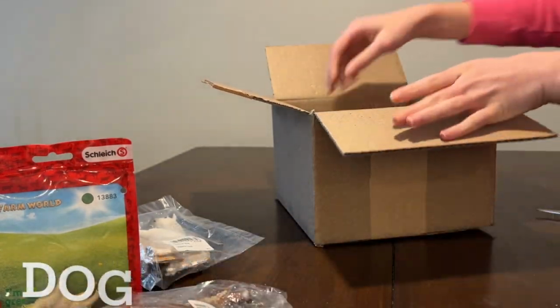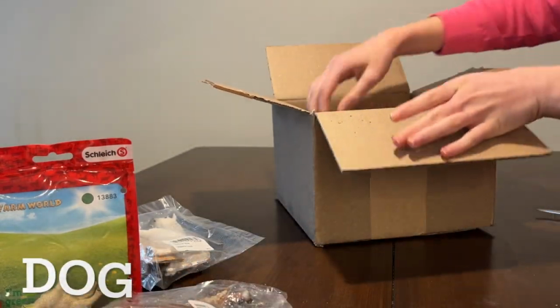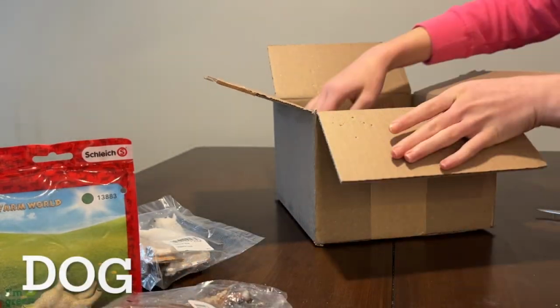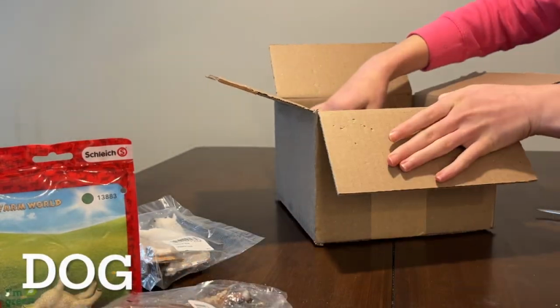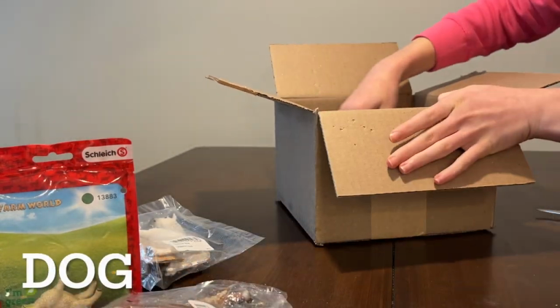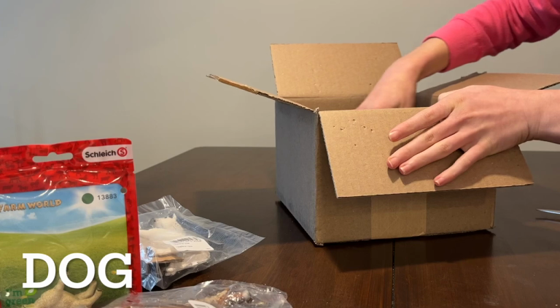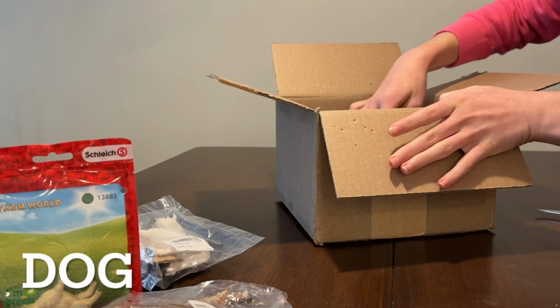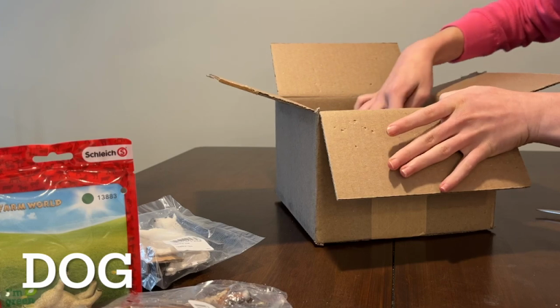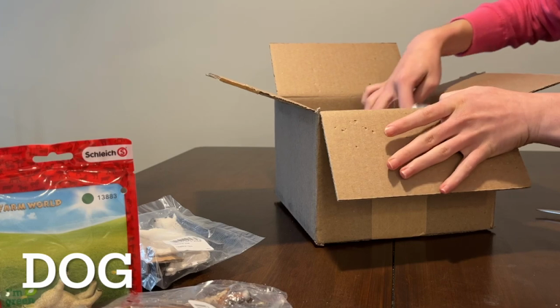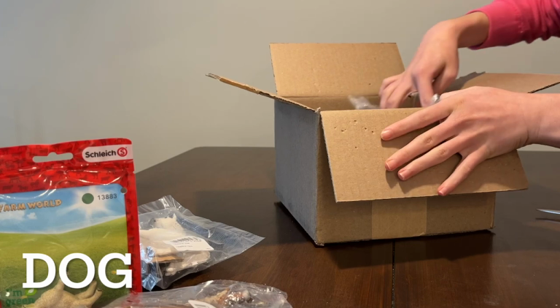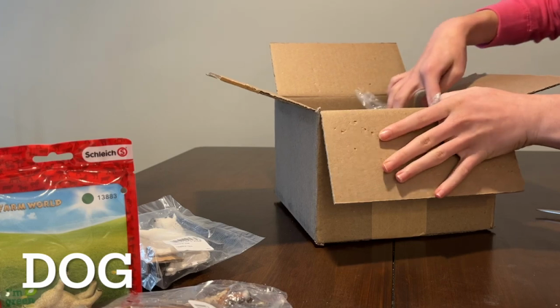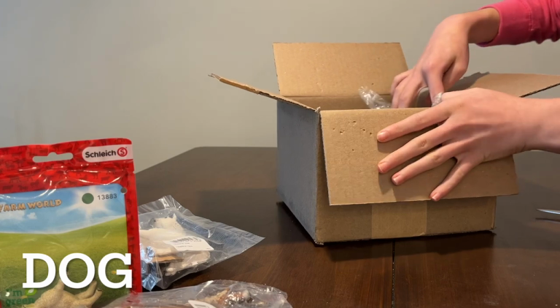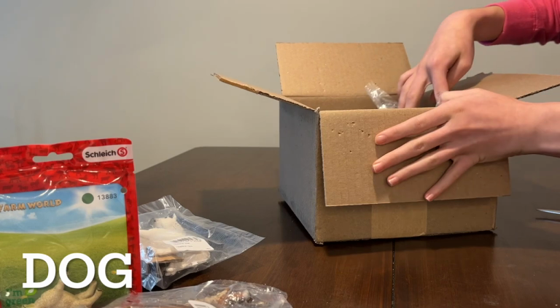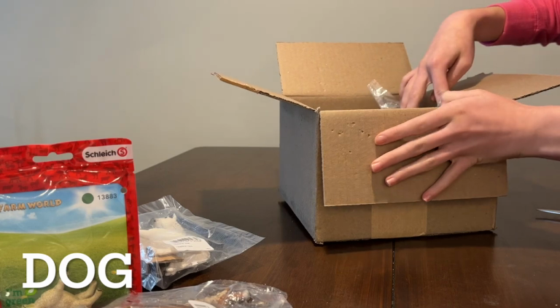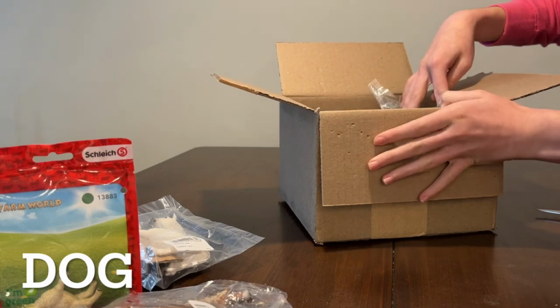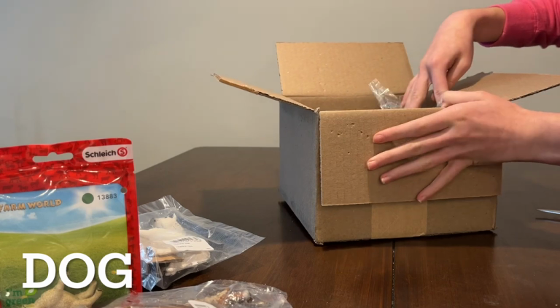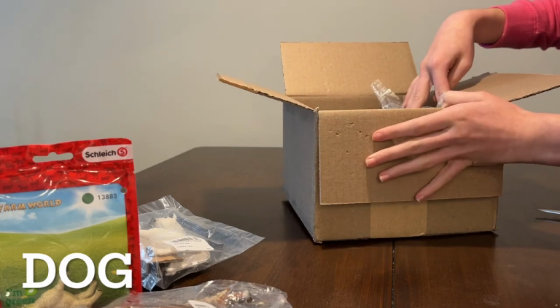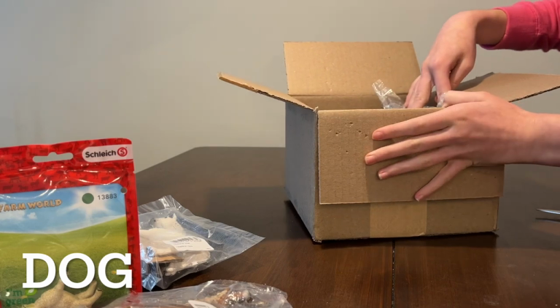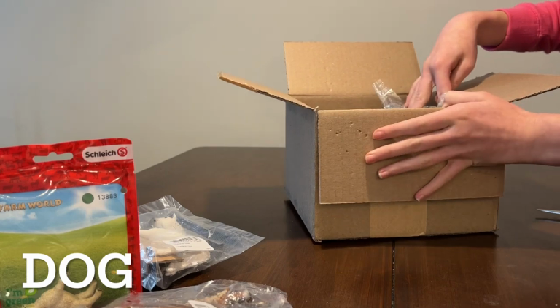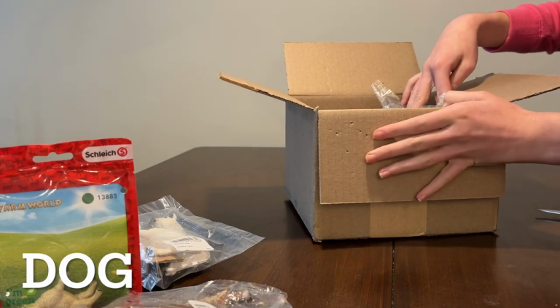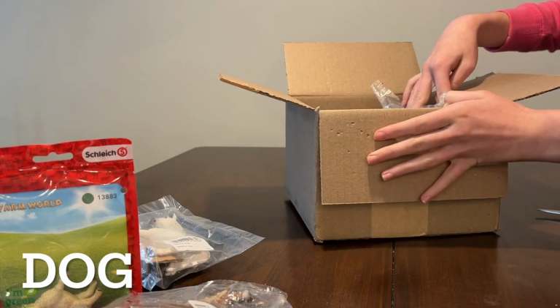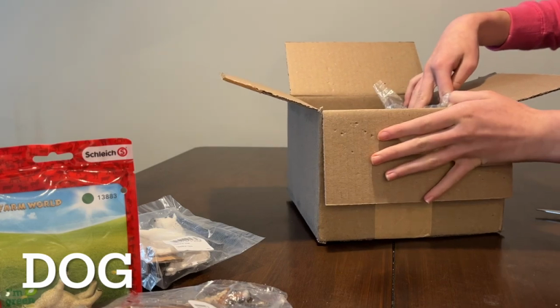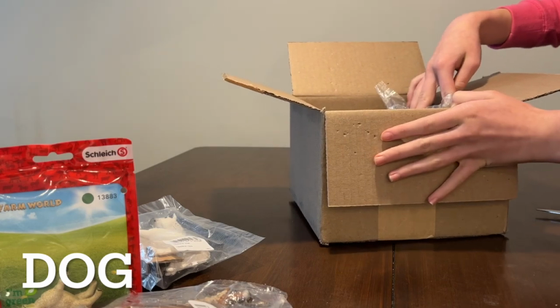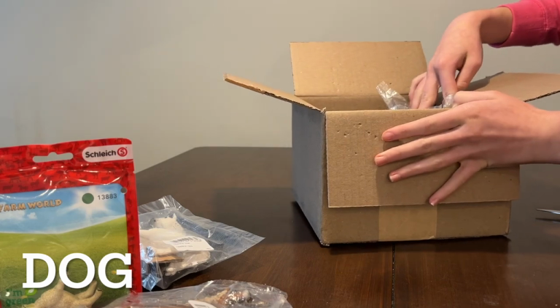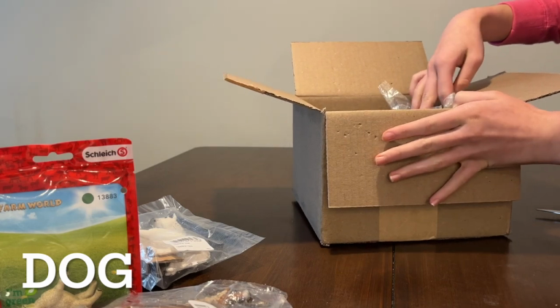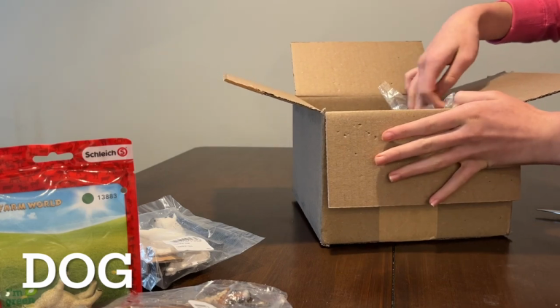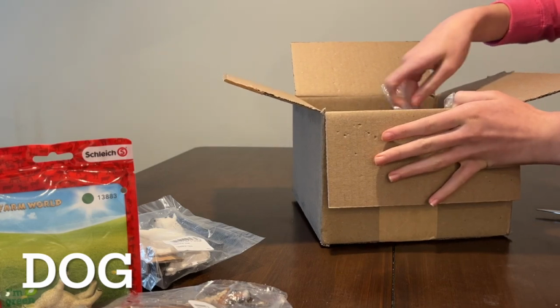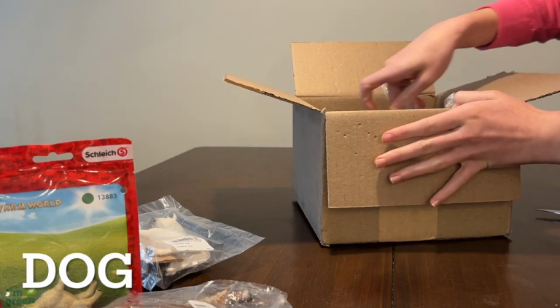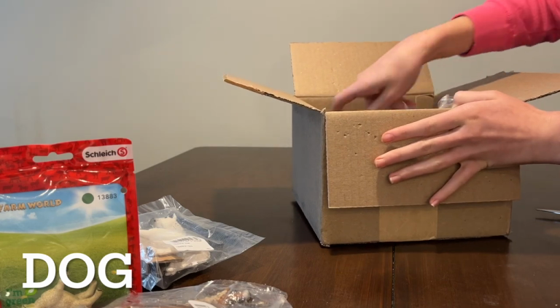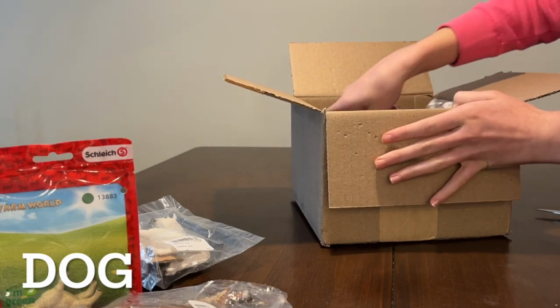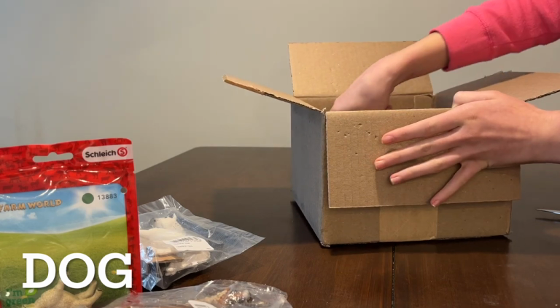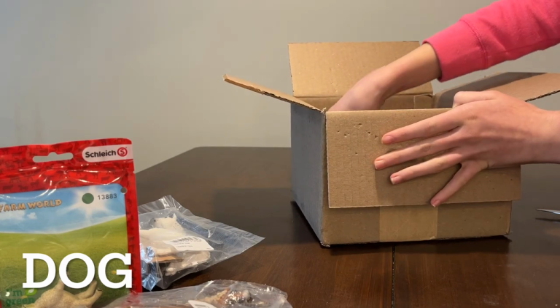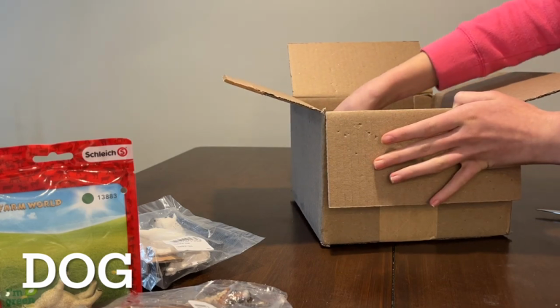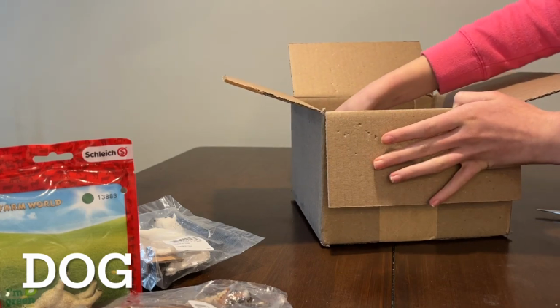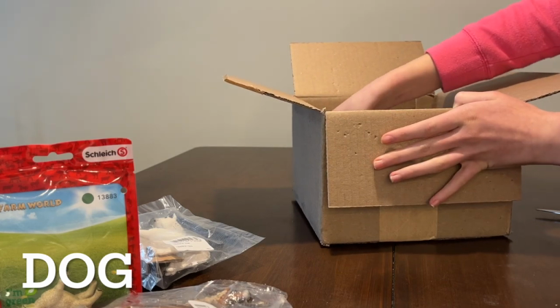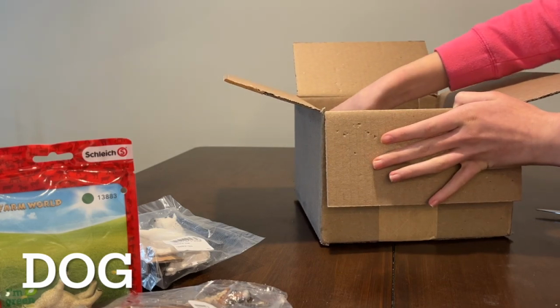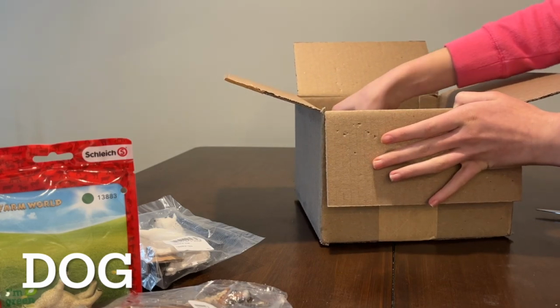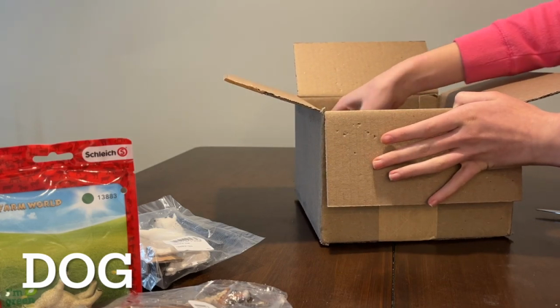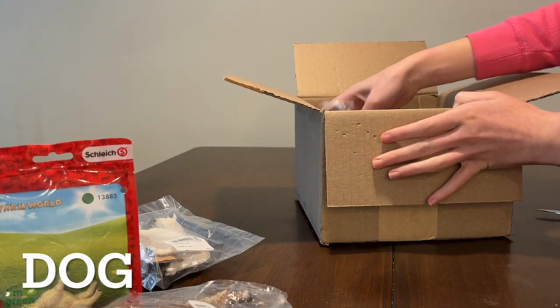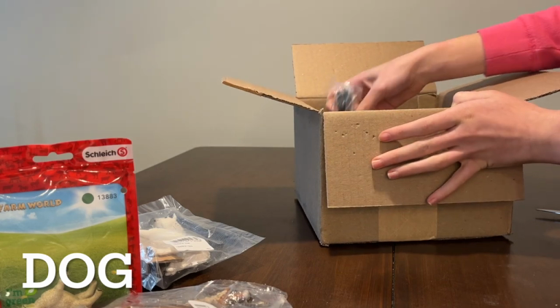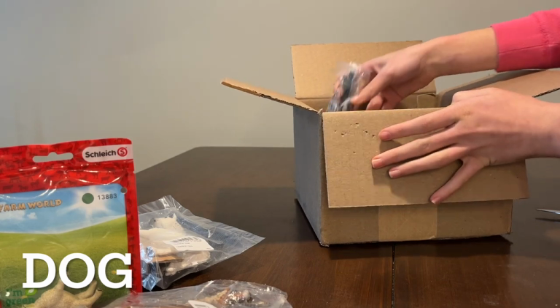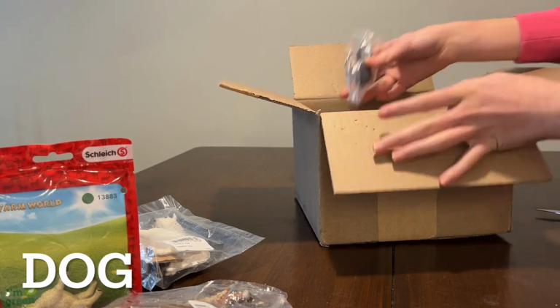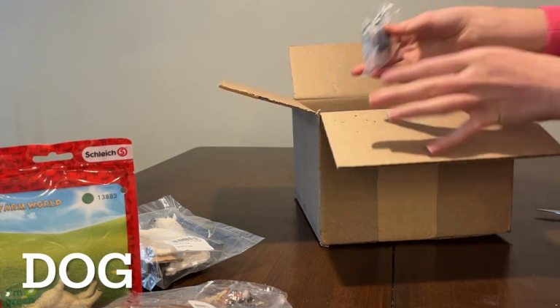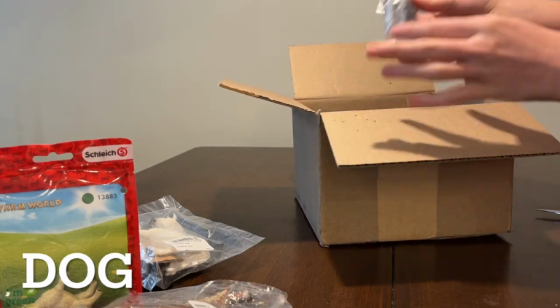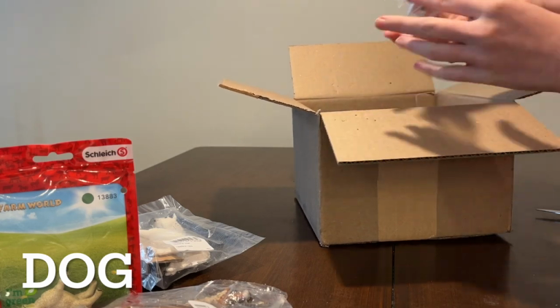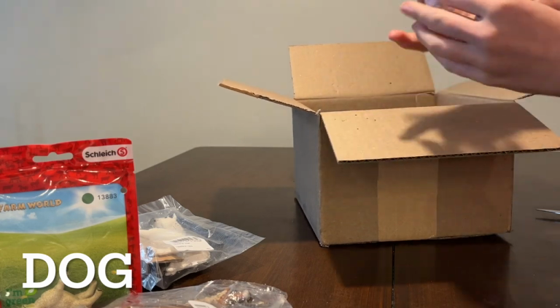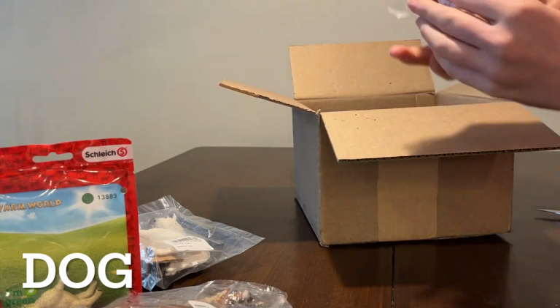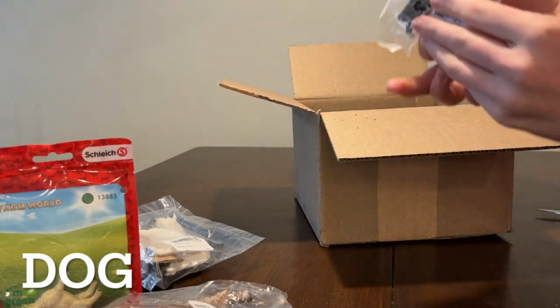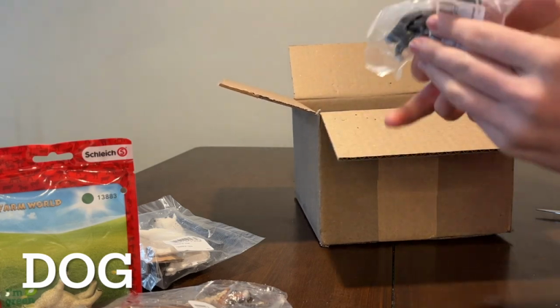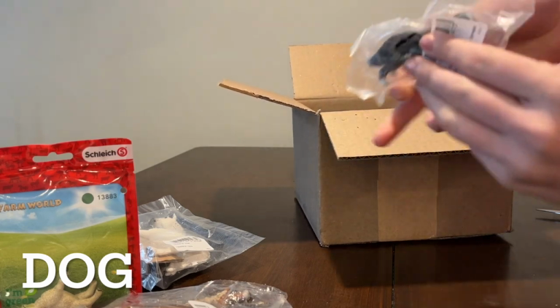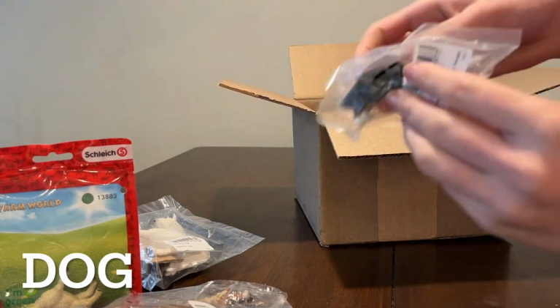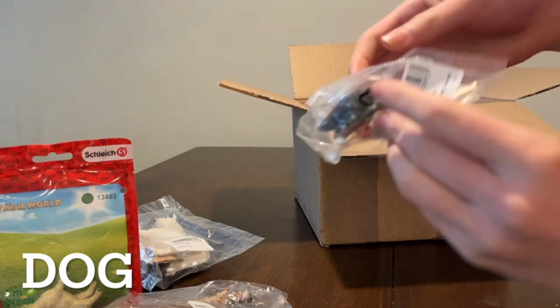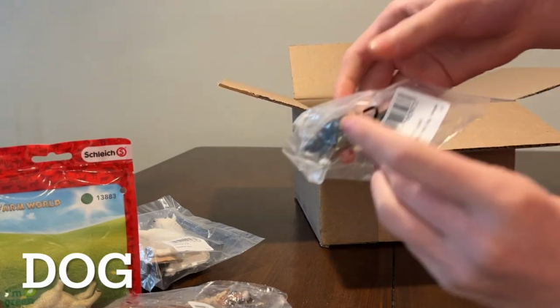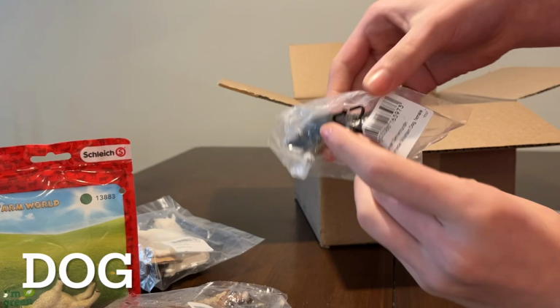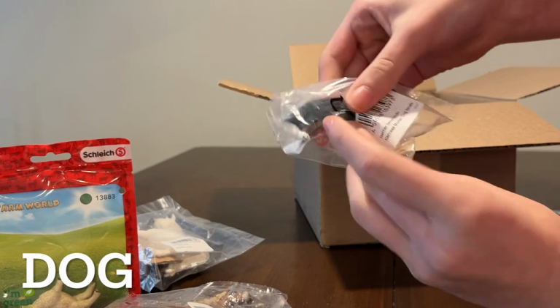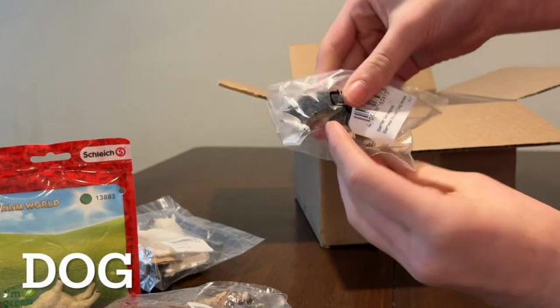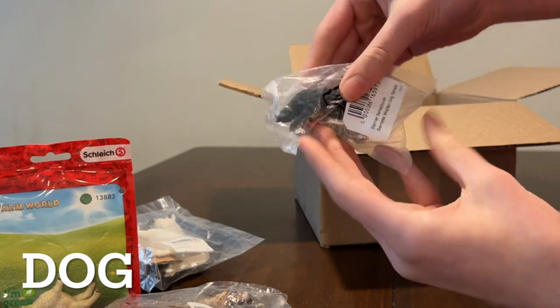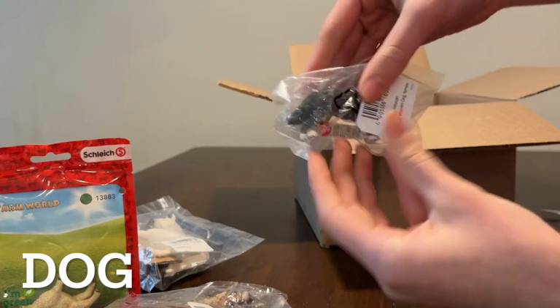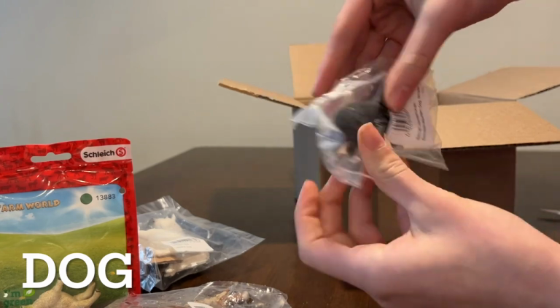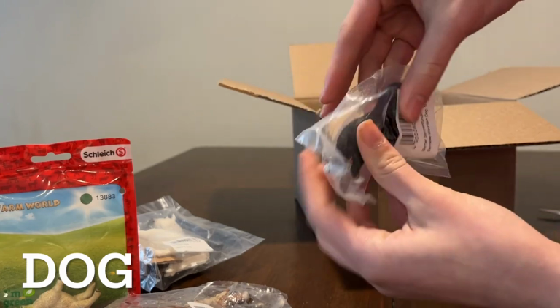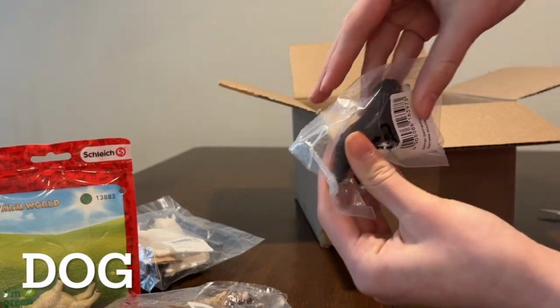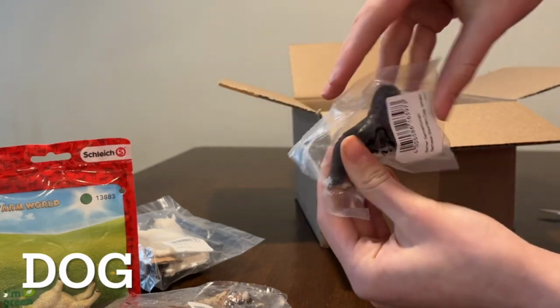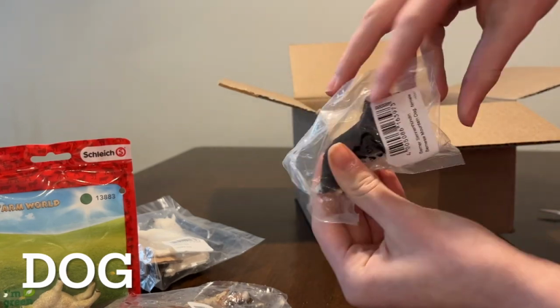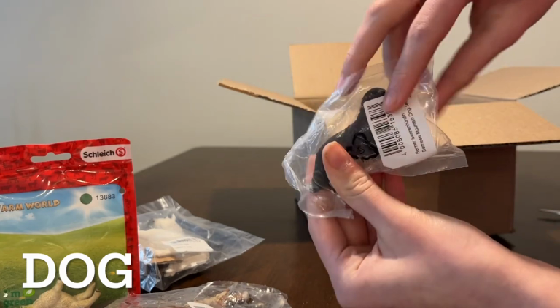Now the dog. We only have one dog and it is the Bernese Mountain Dog female.